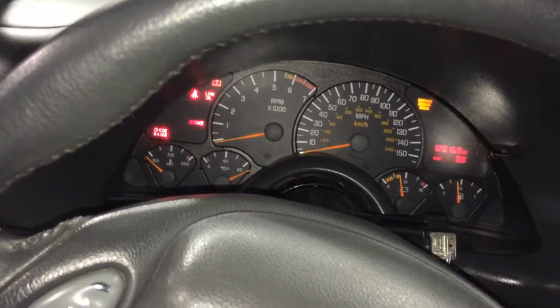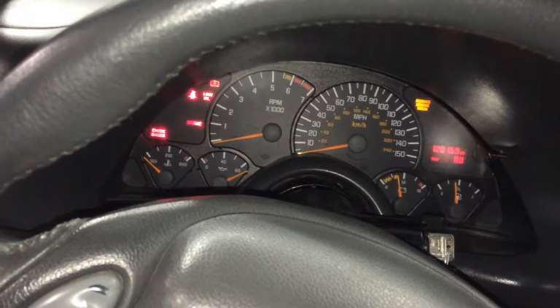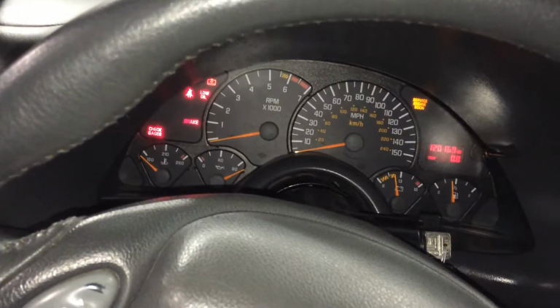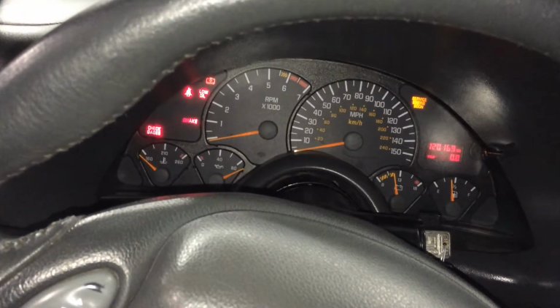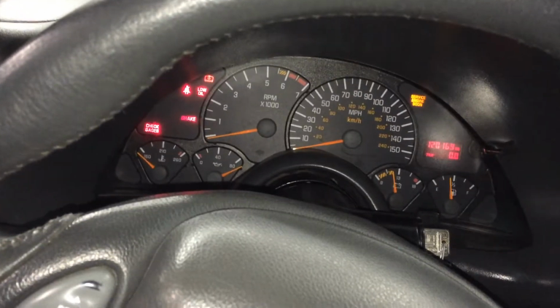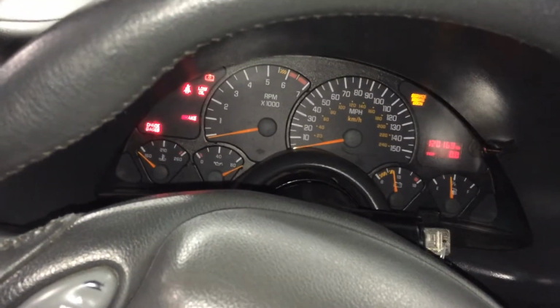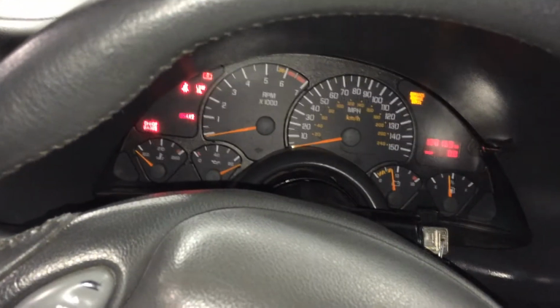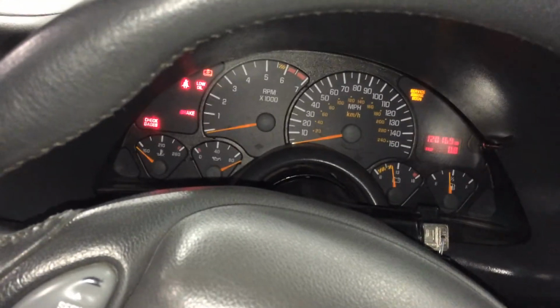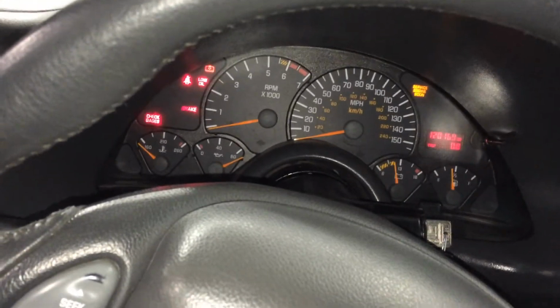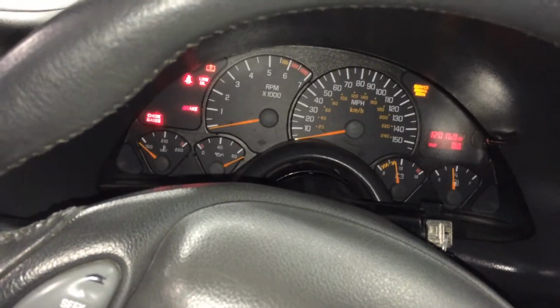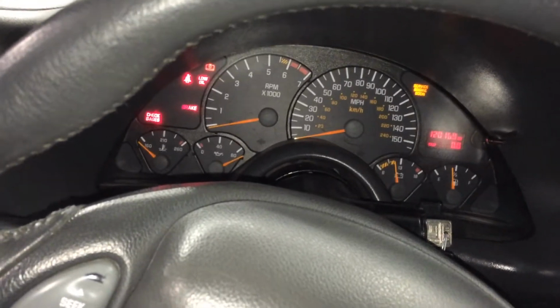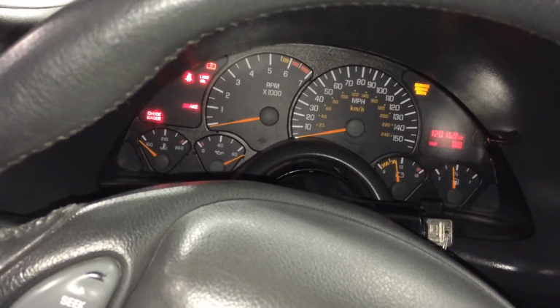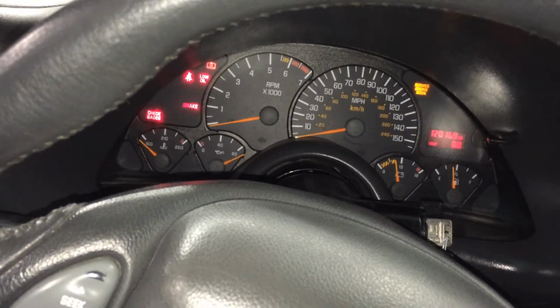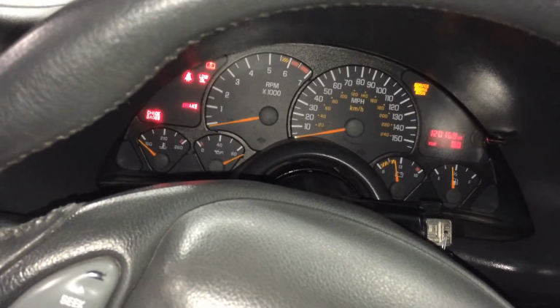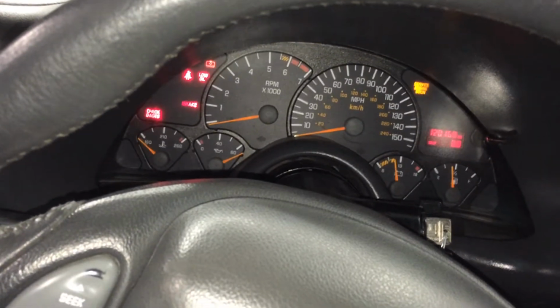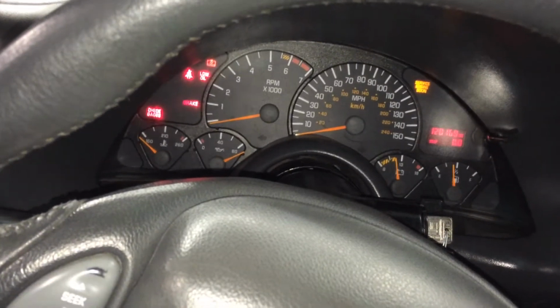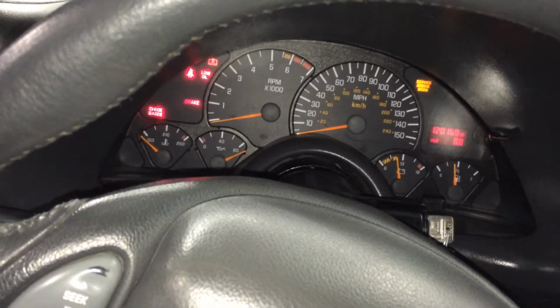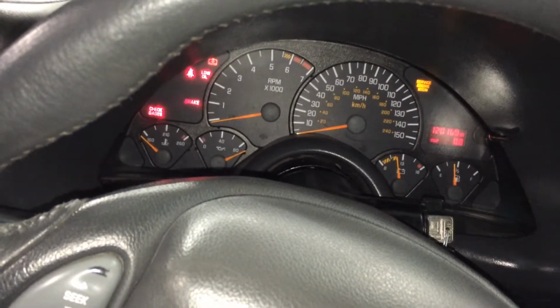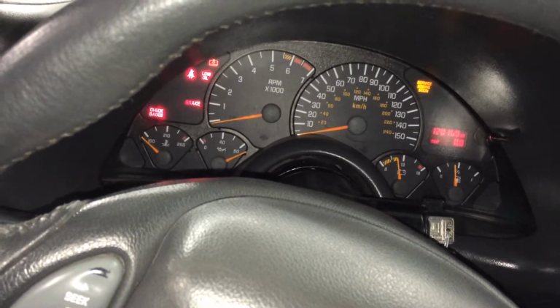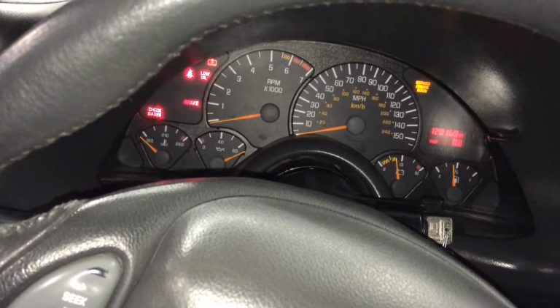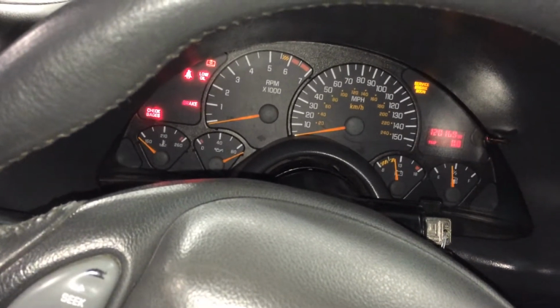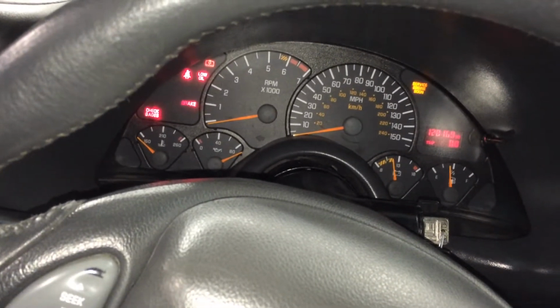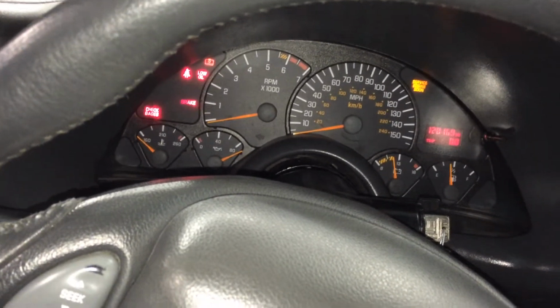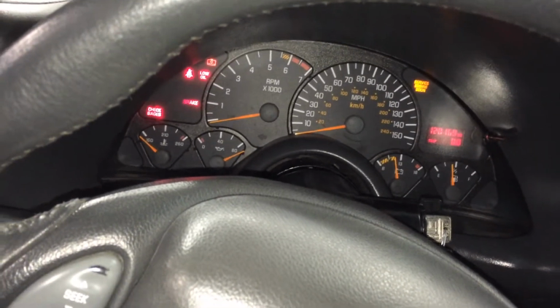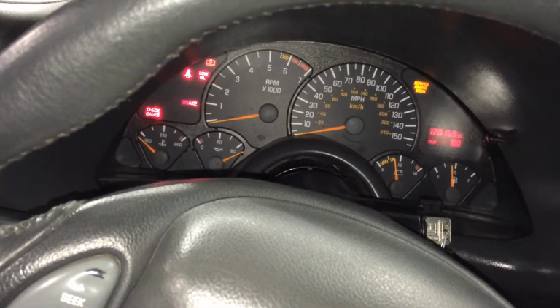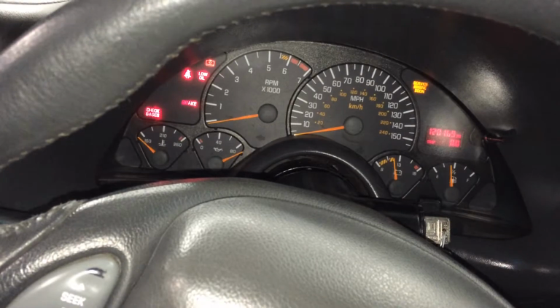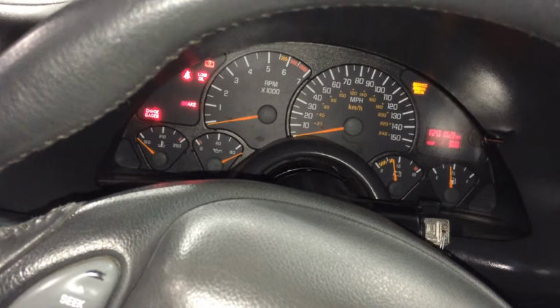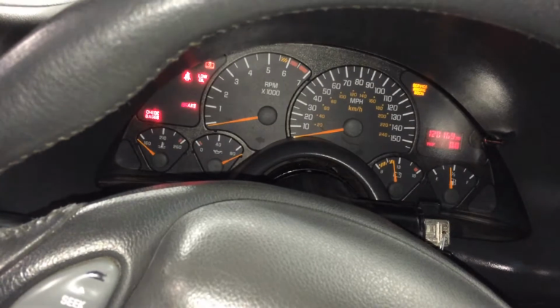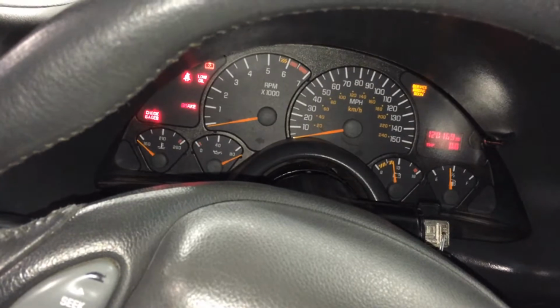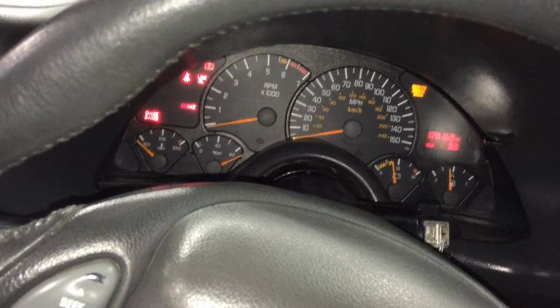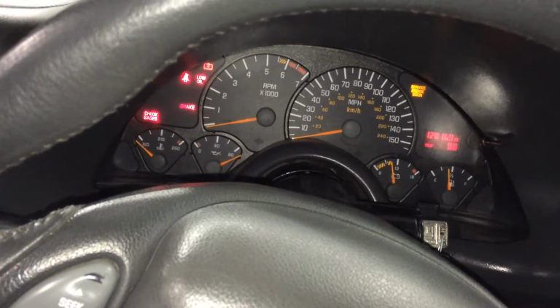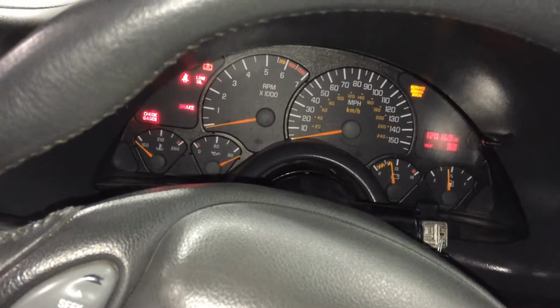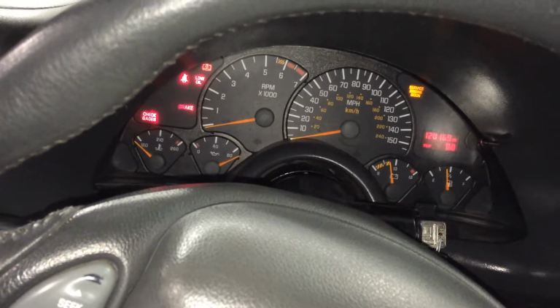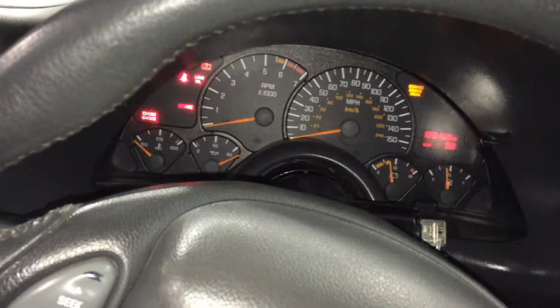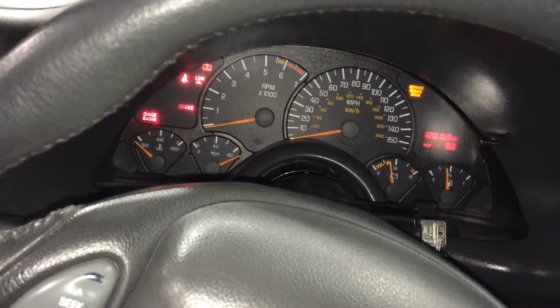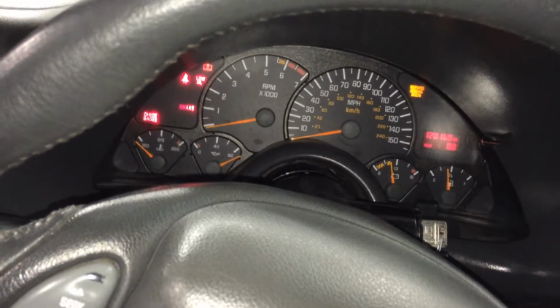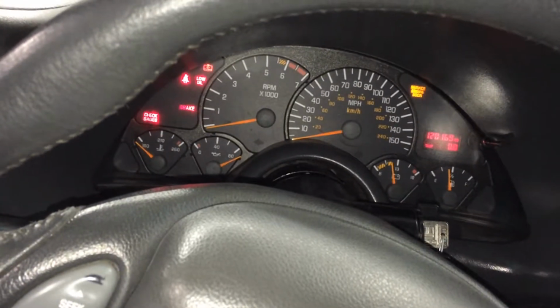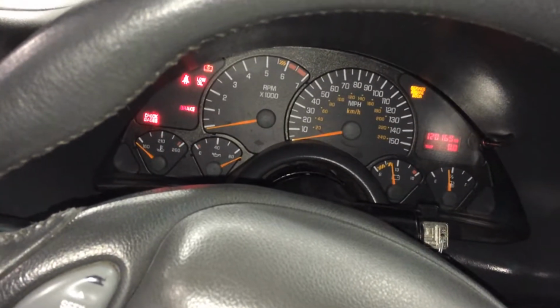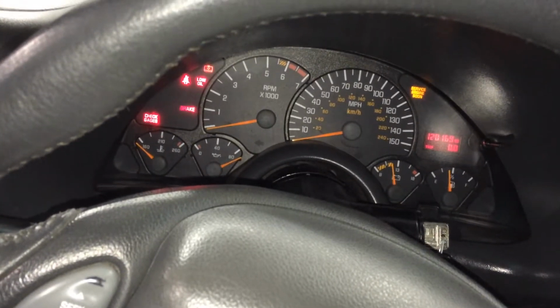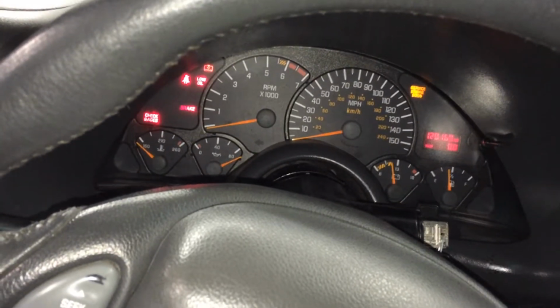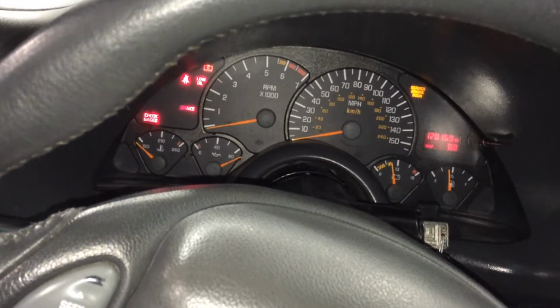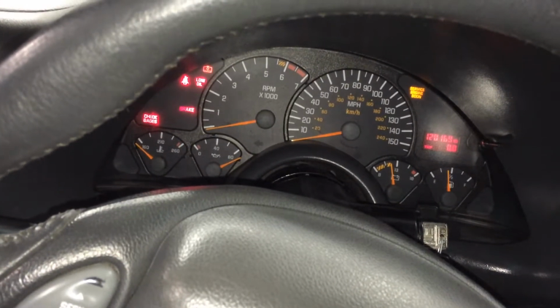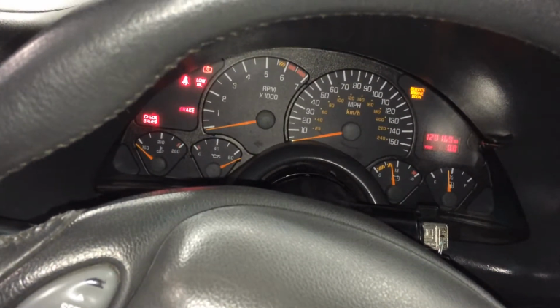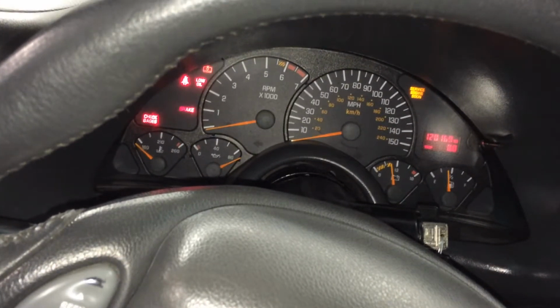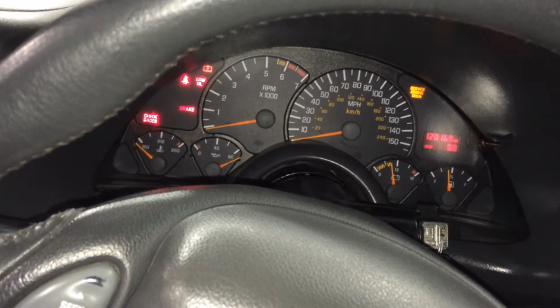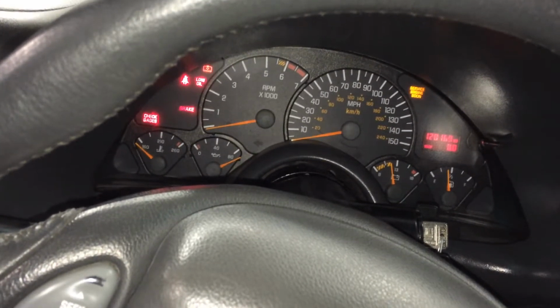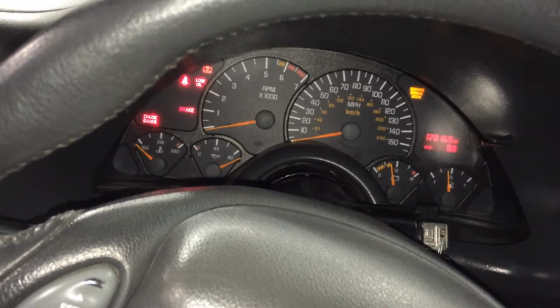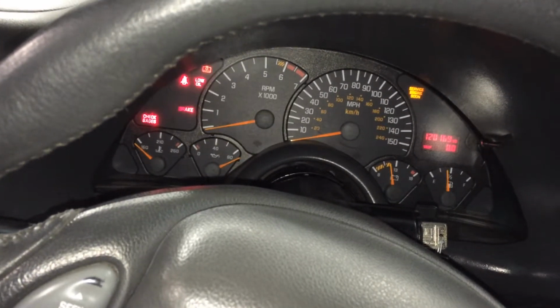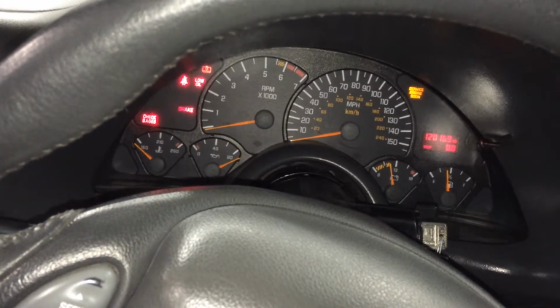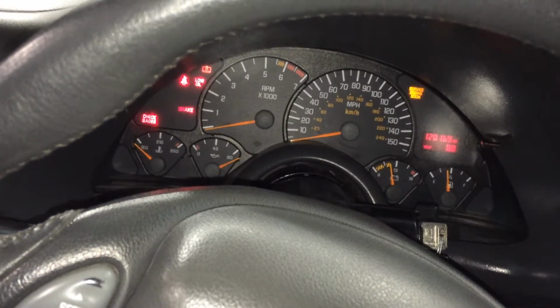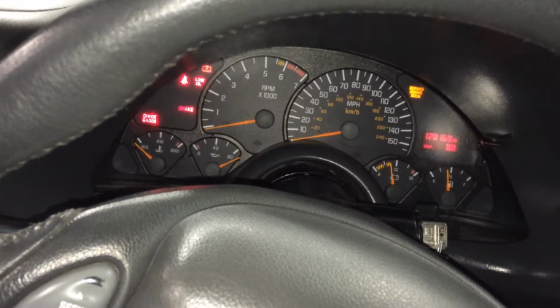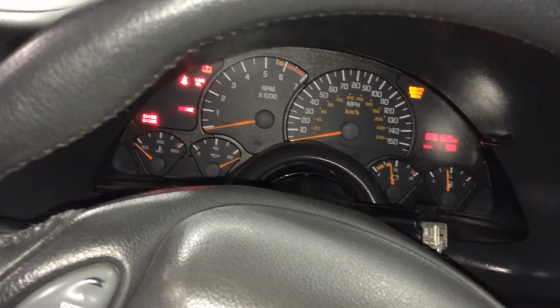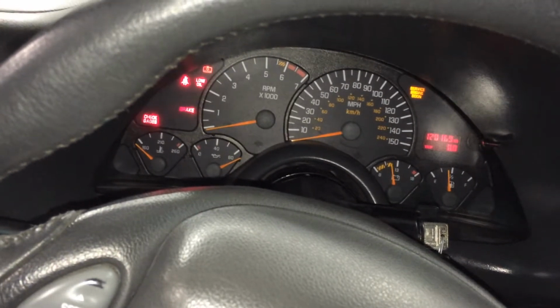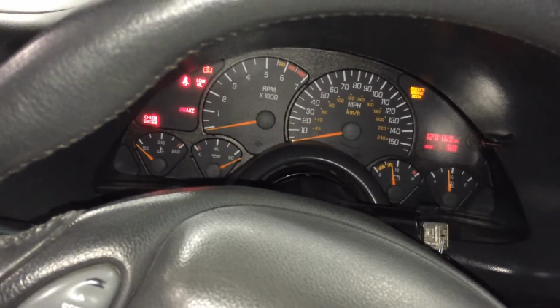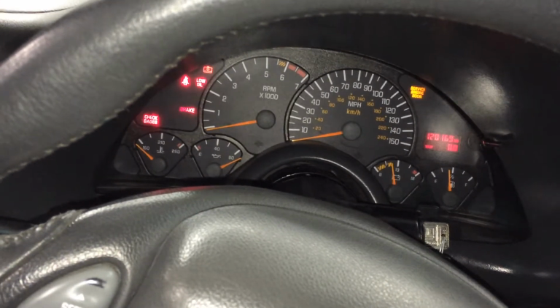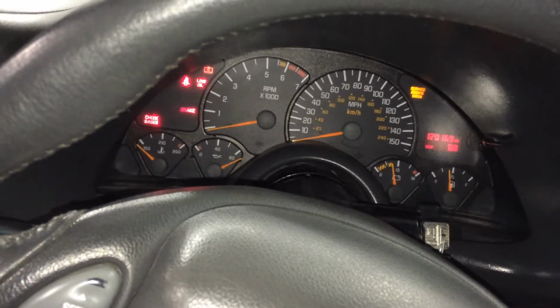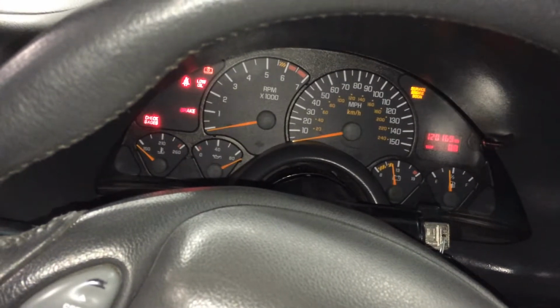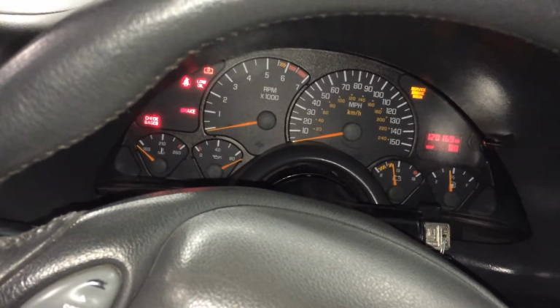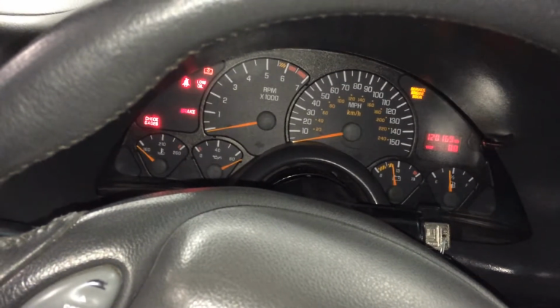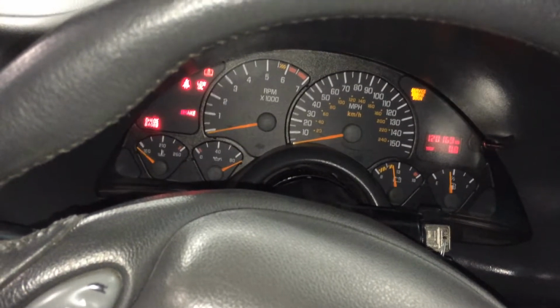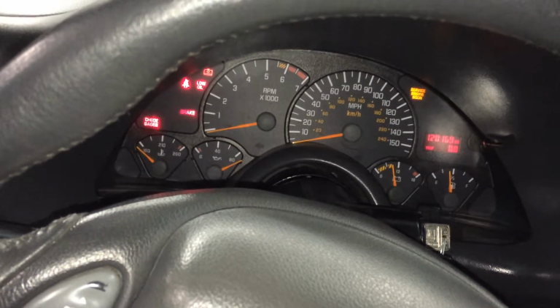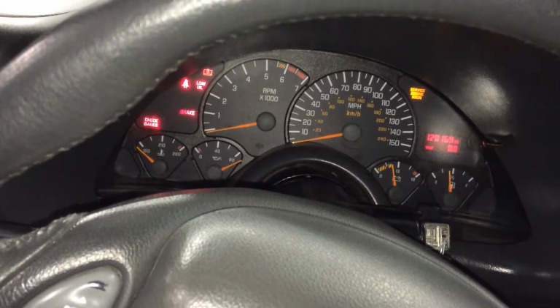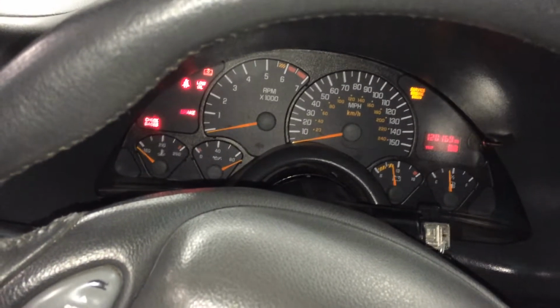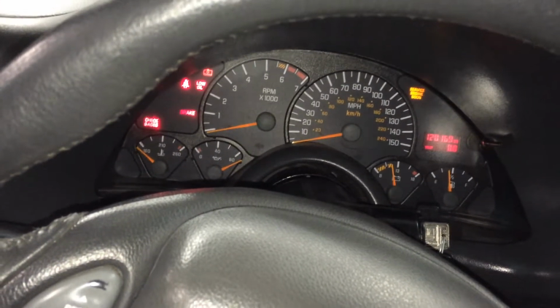Key on, engine off — you can see your oil pressure gauge is maxed out. The motor's not even running, so we know there's a problem there right away.